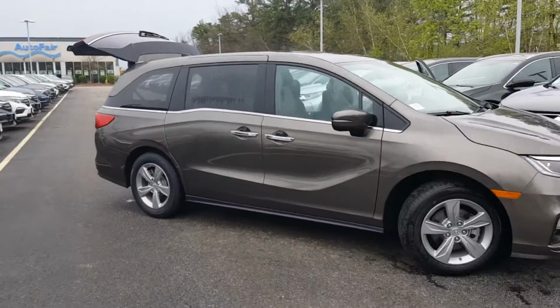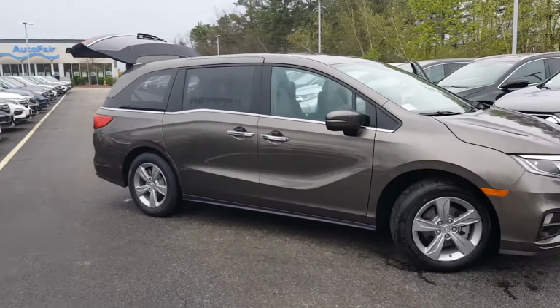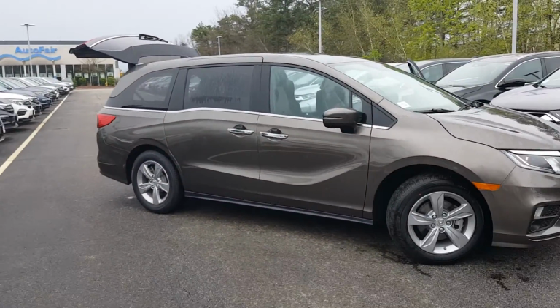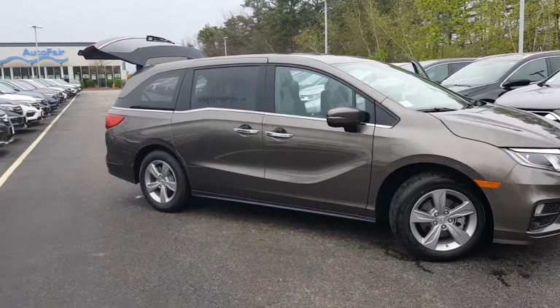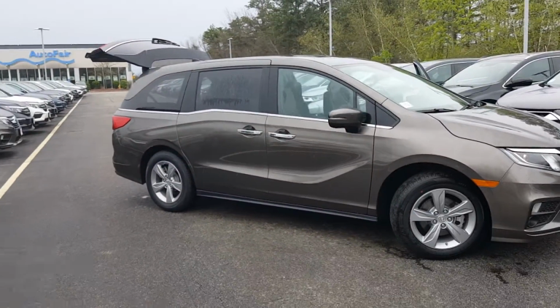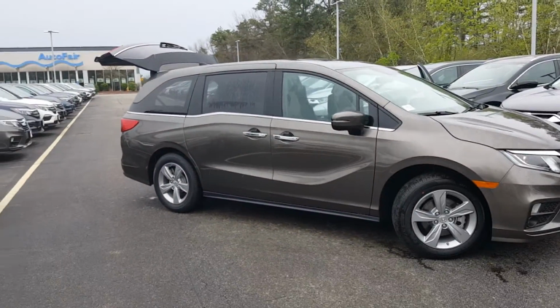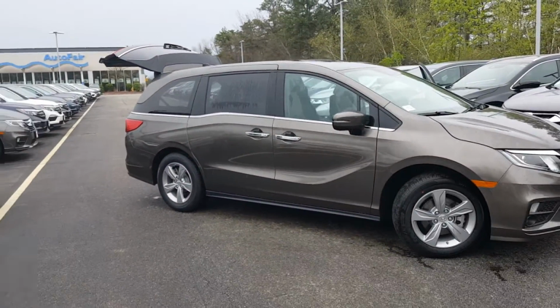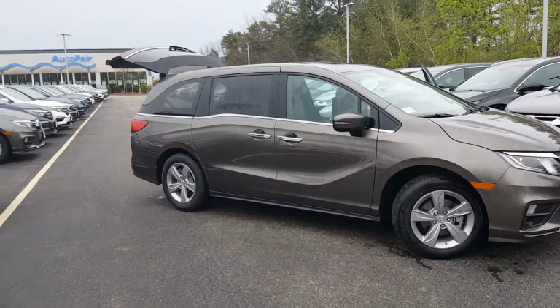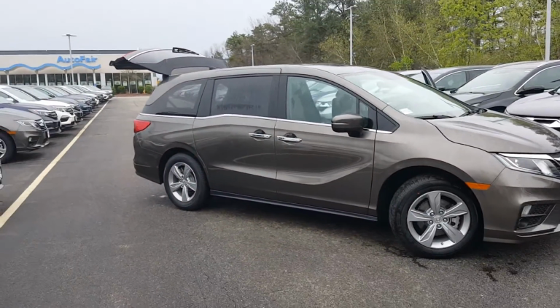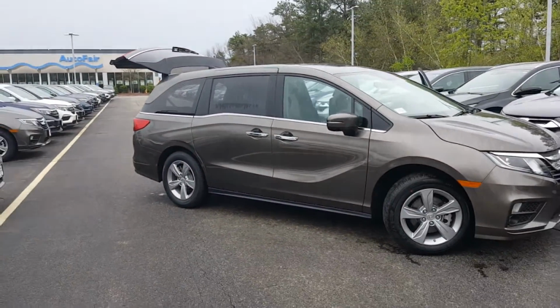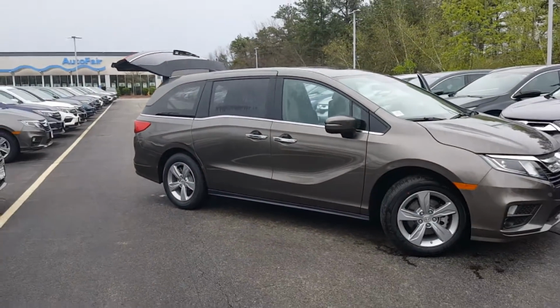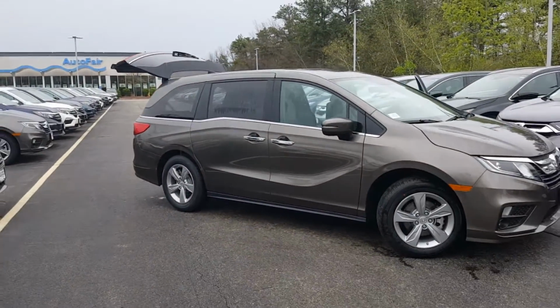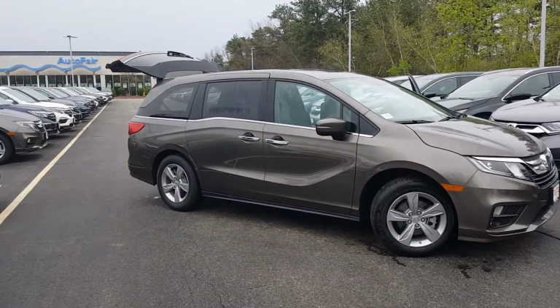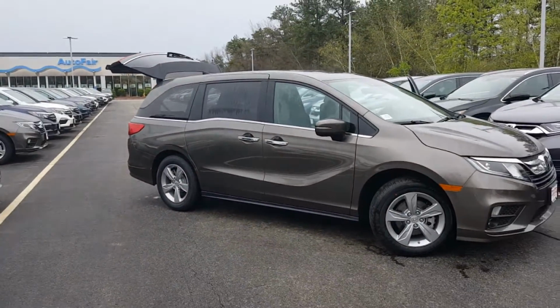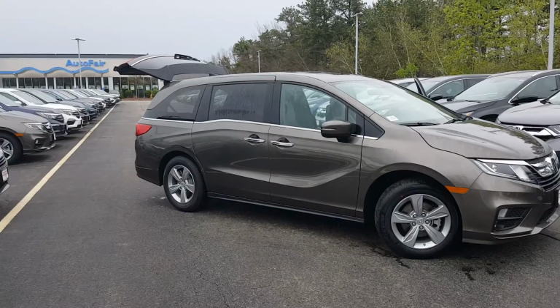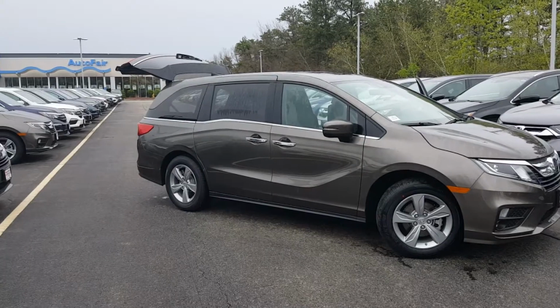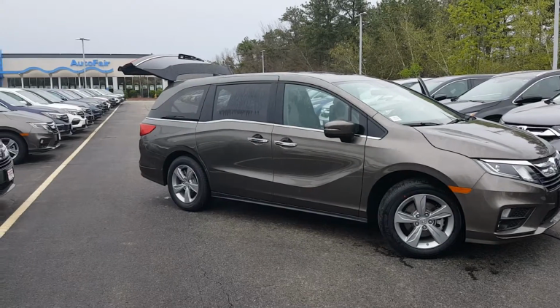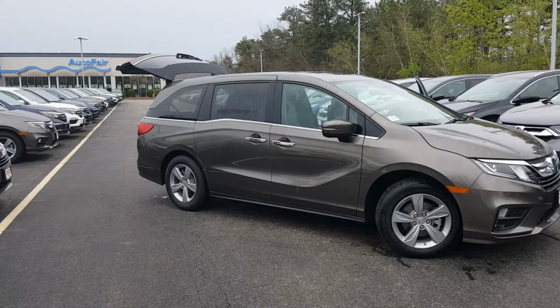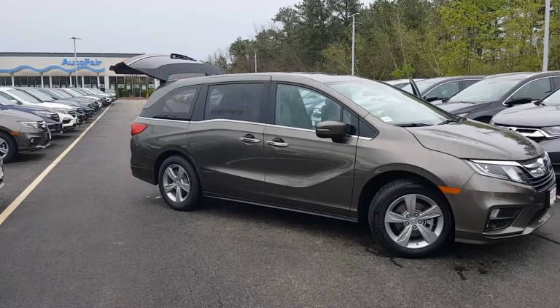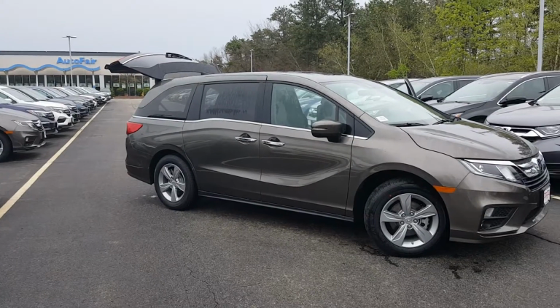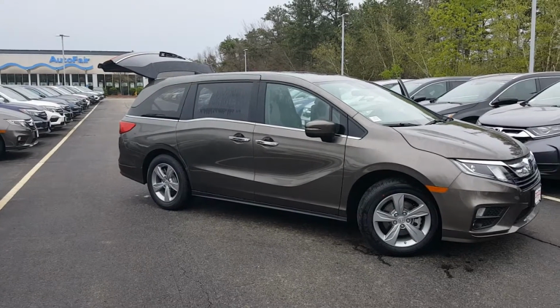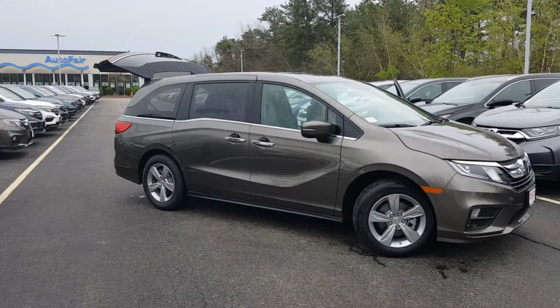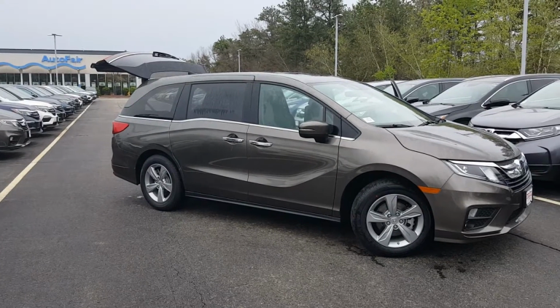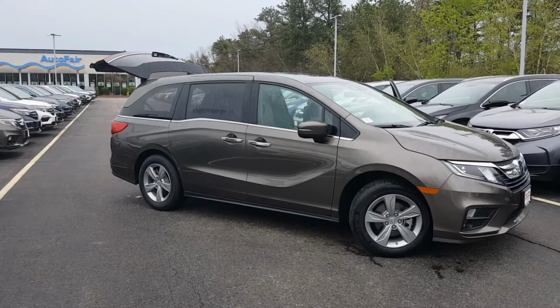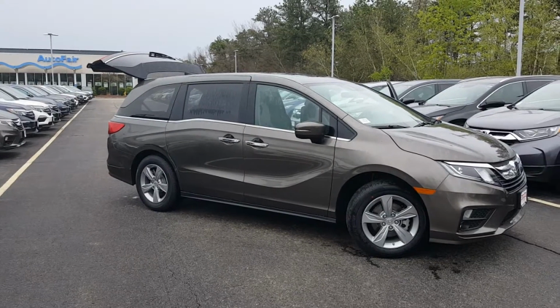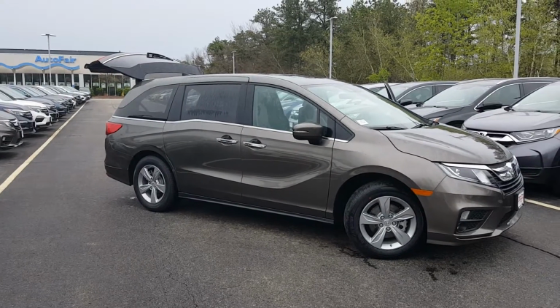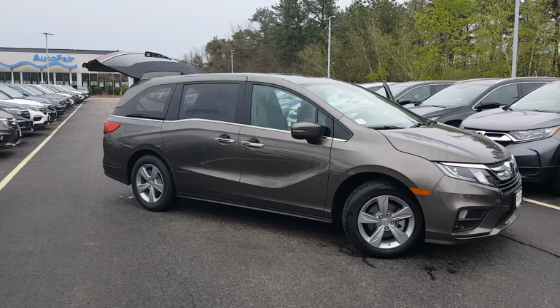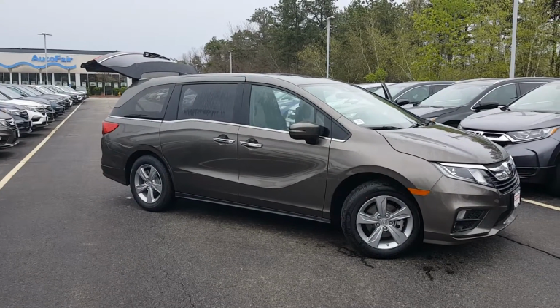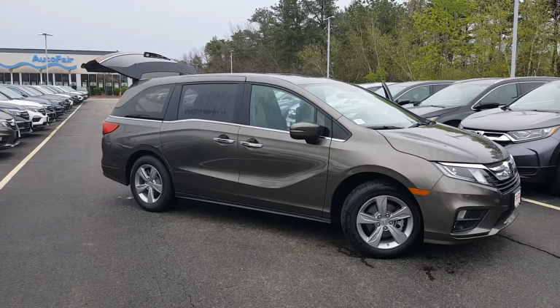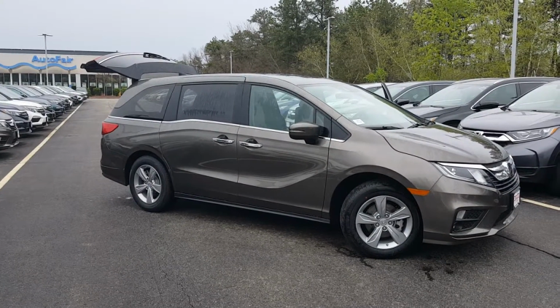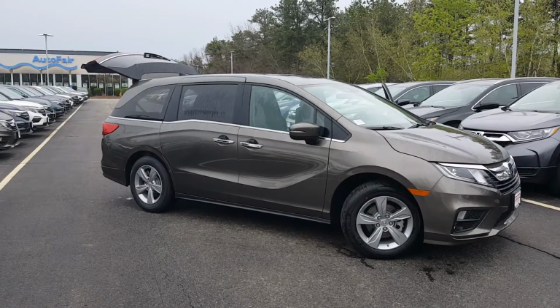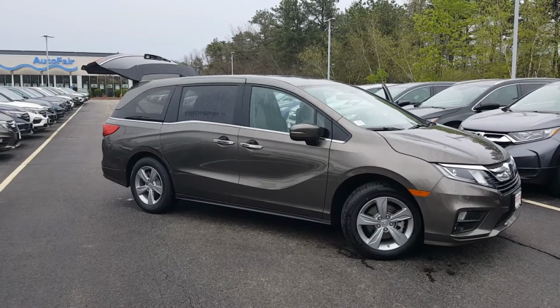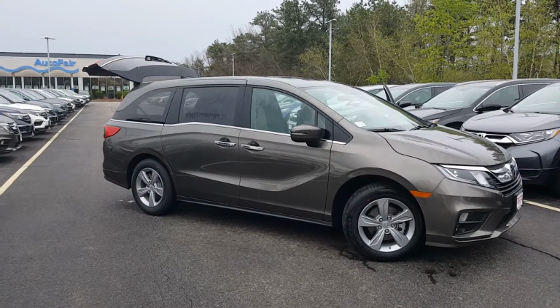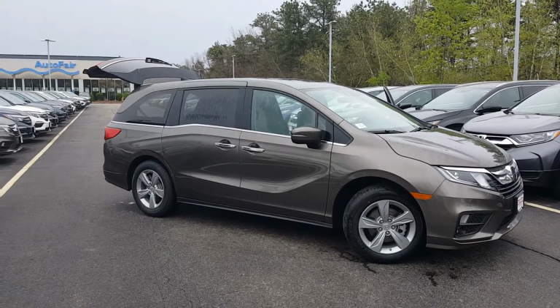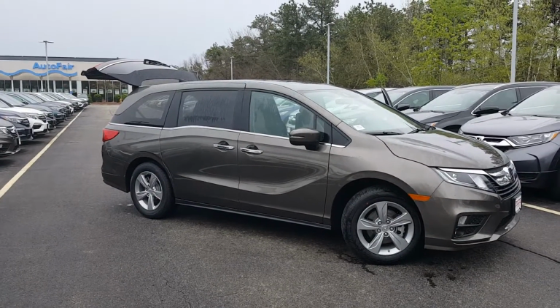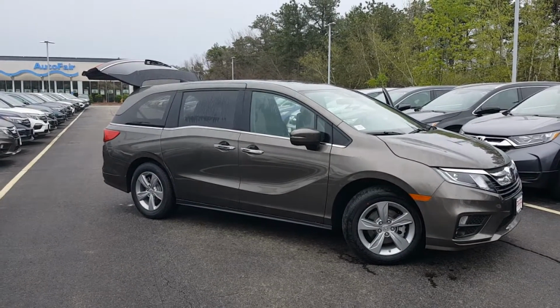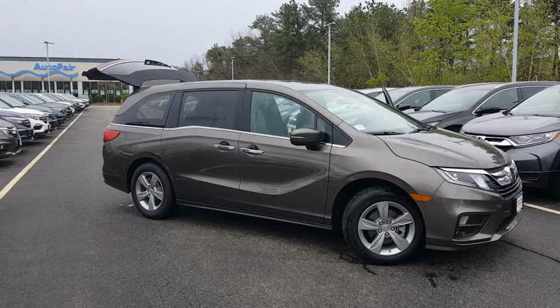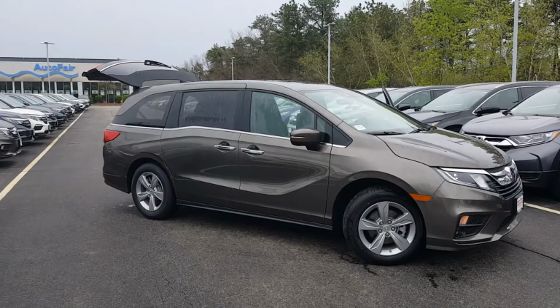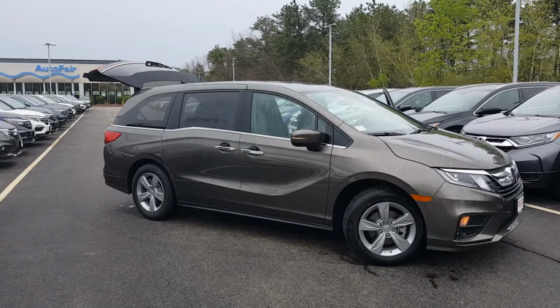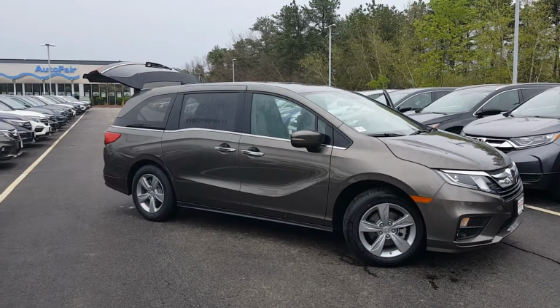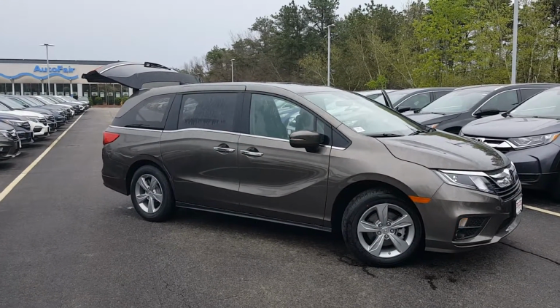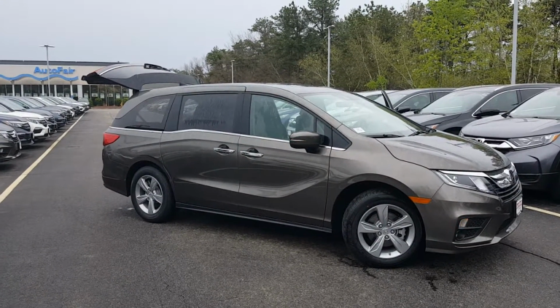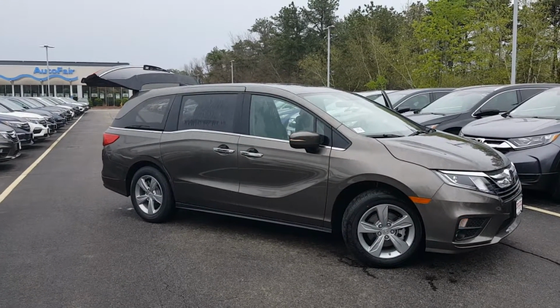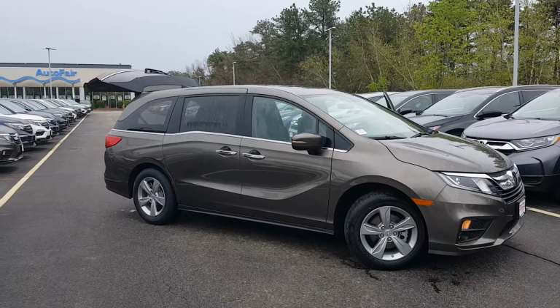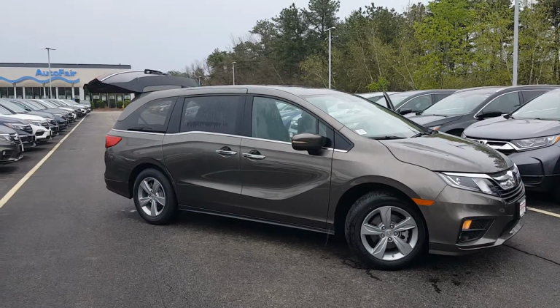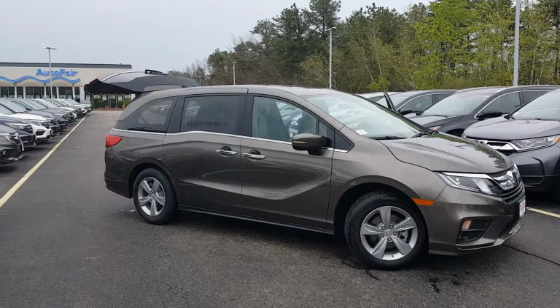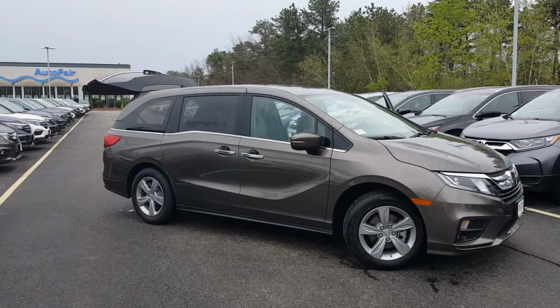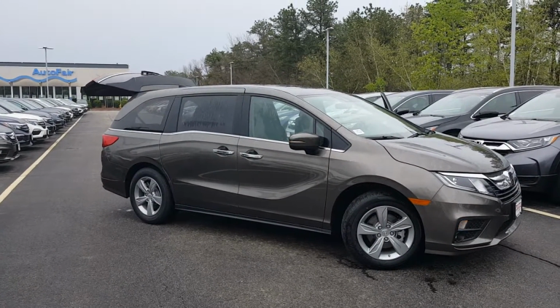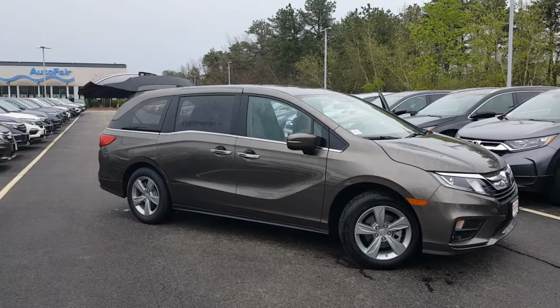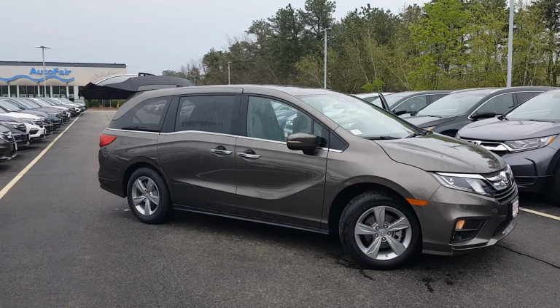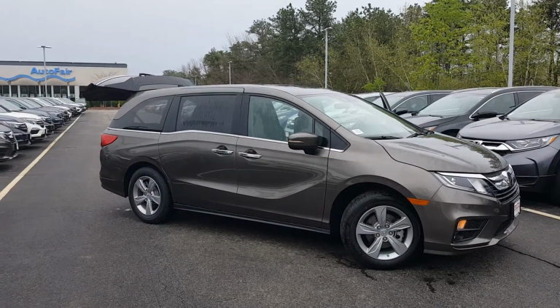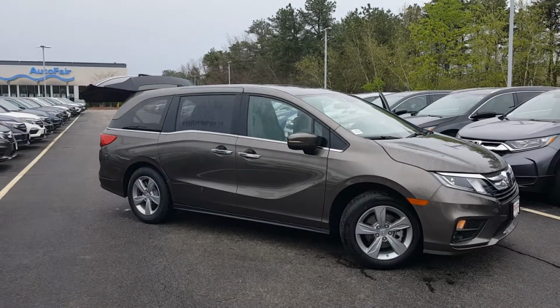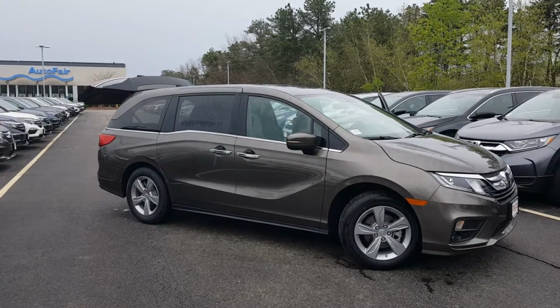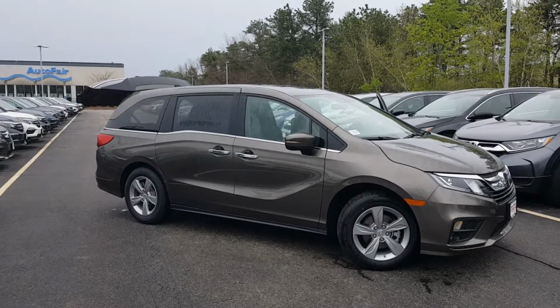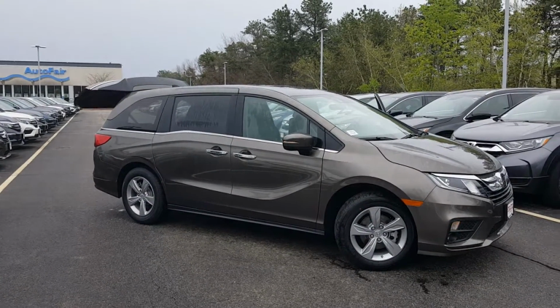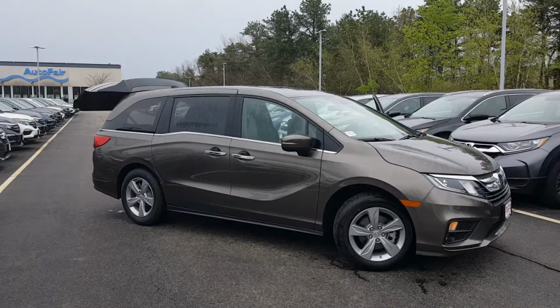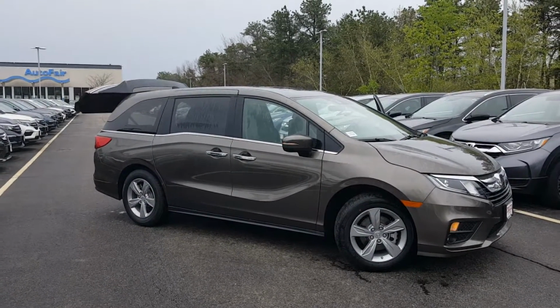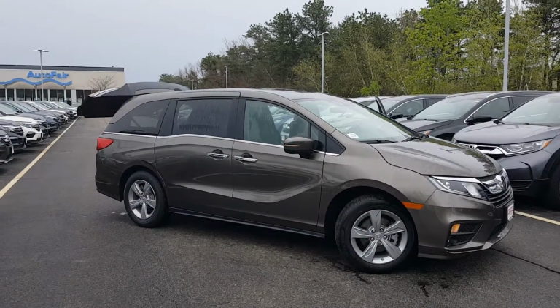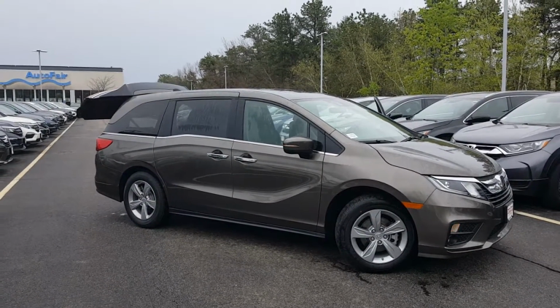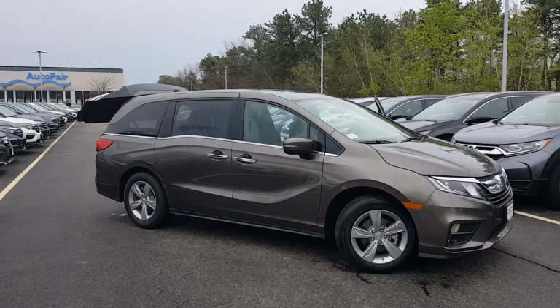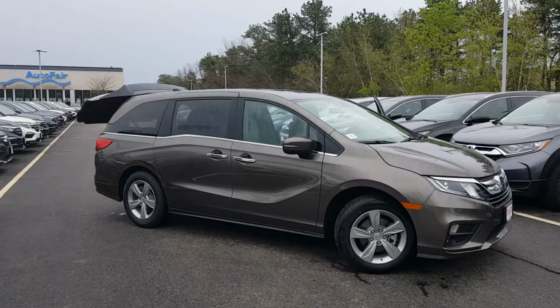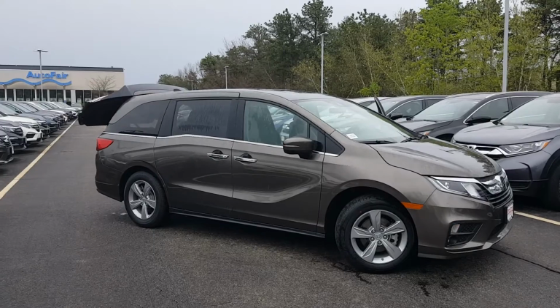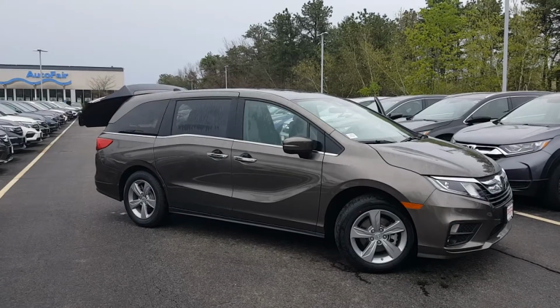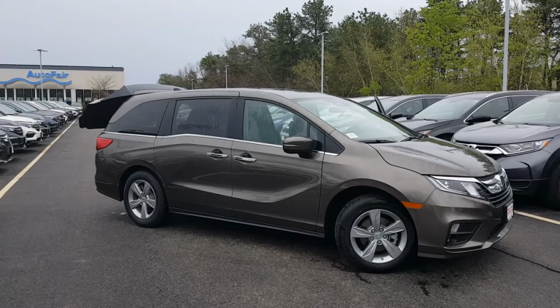All right, and there you have it. Why don't you give us a call and we'll talk about getting into this new Odyssey. Have a good day.